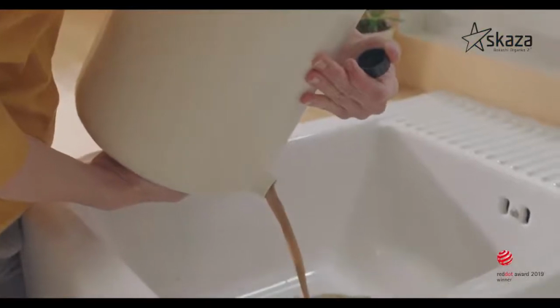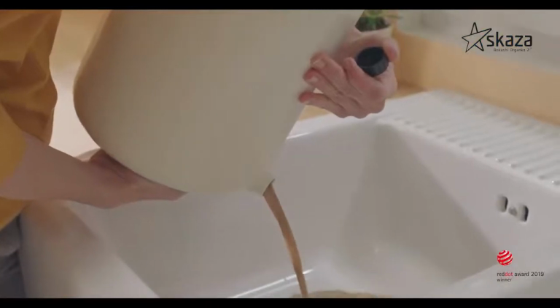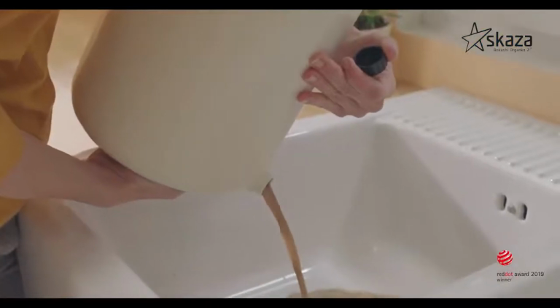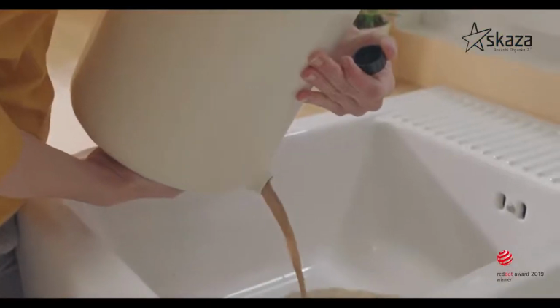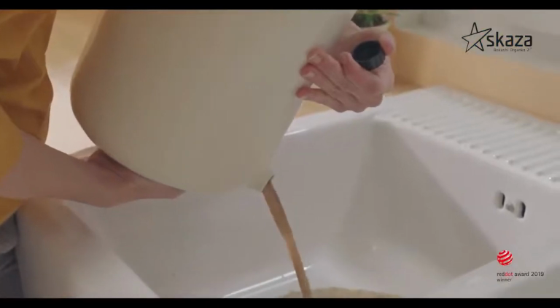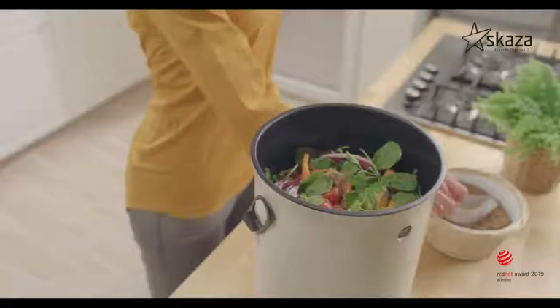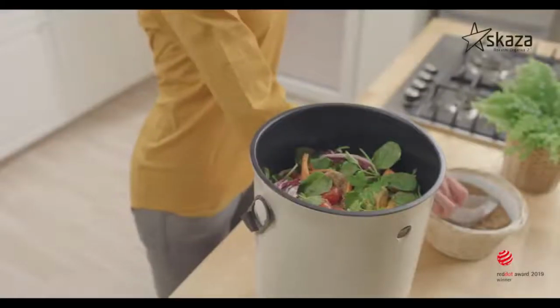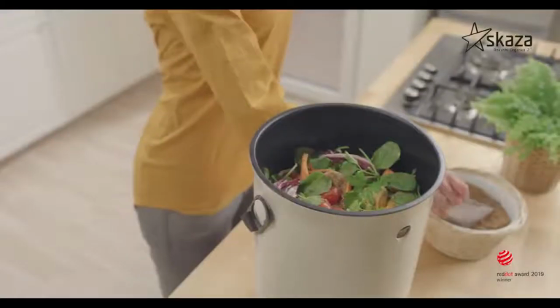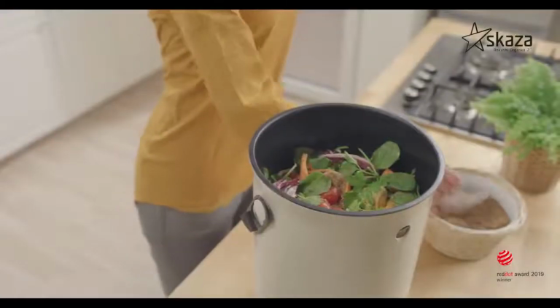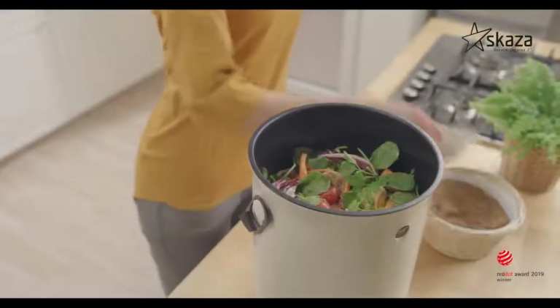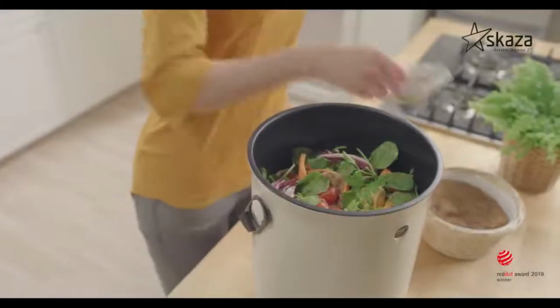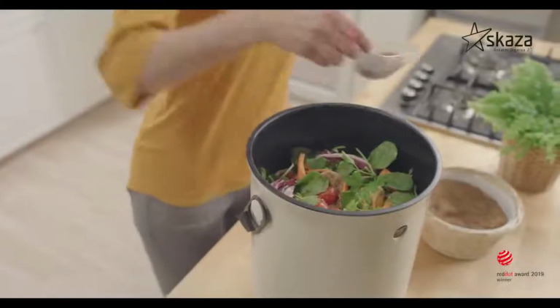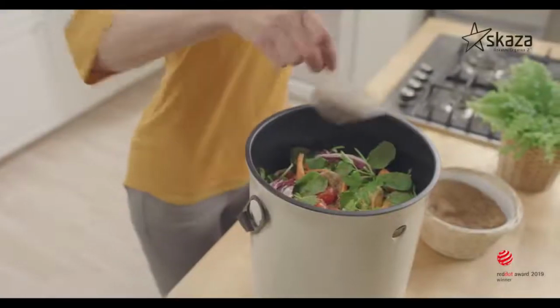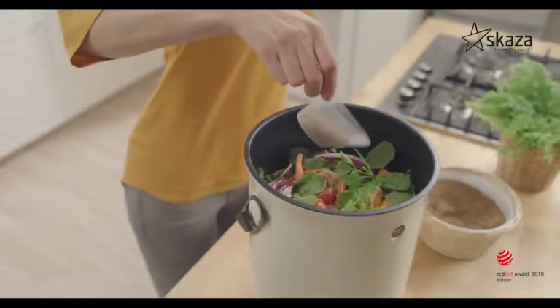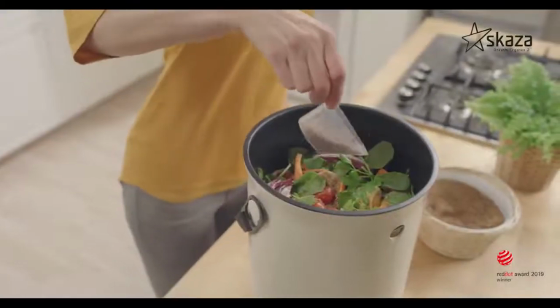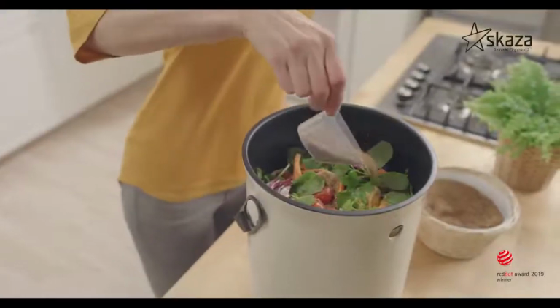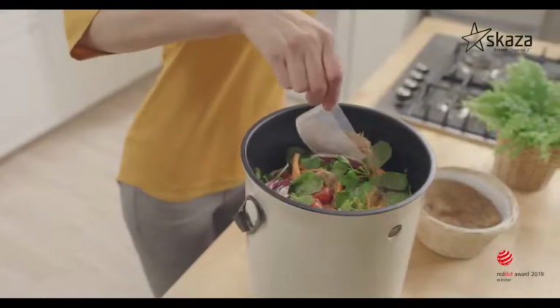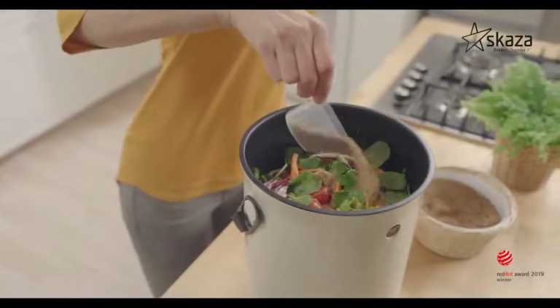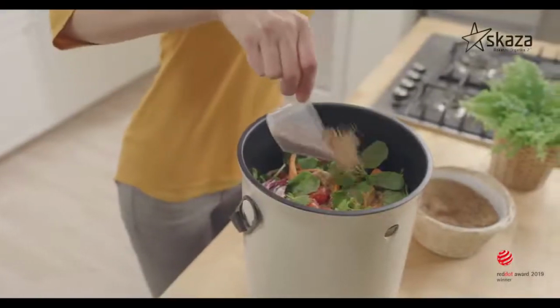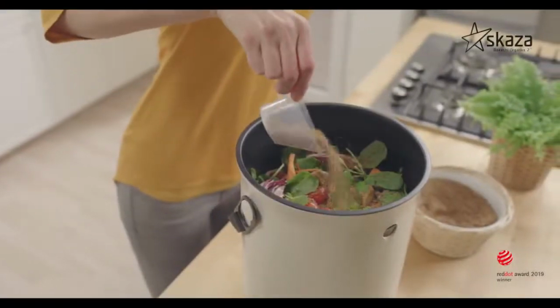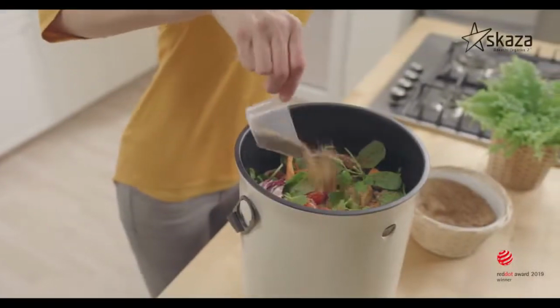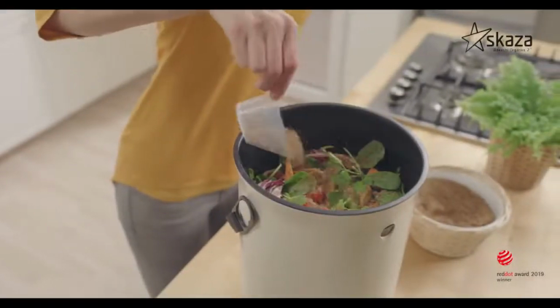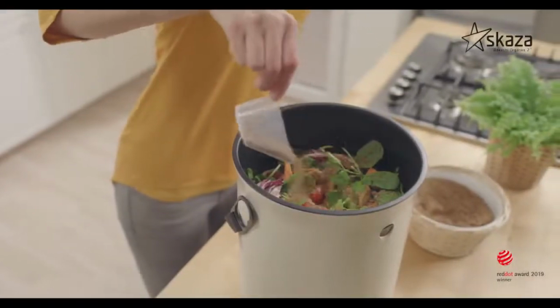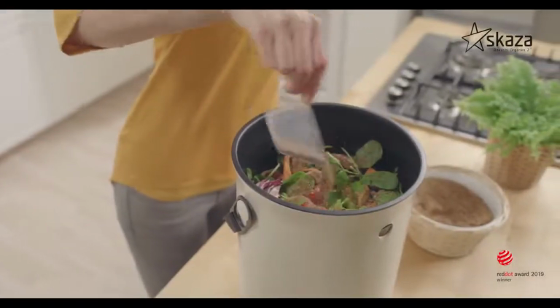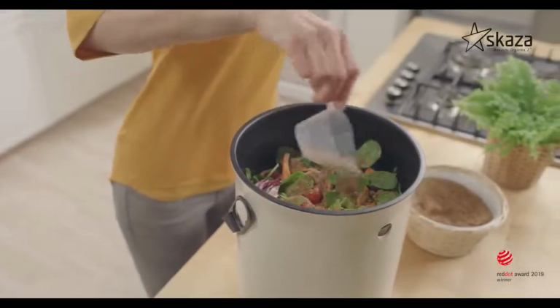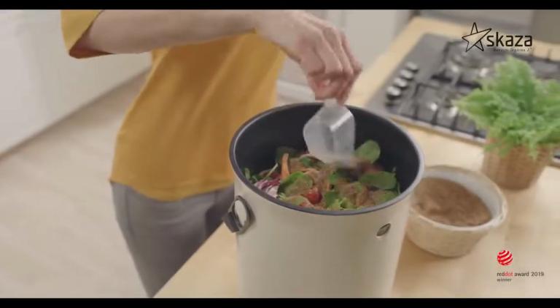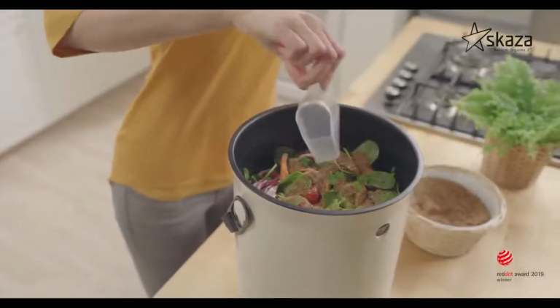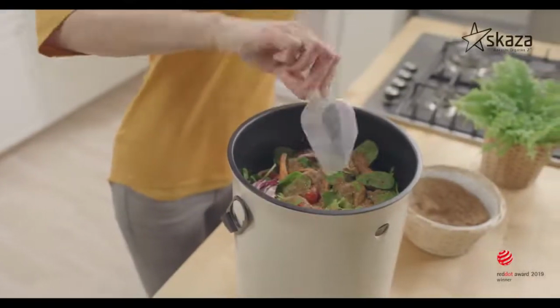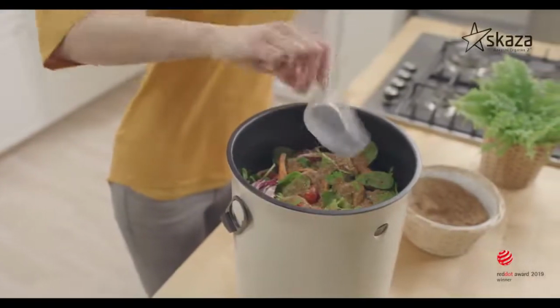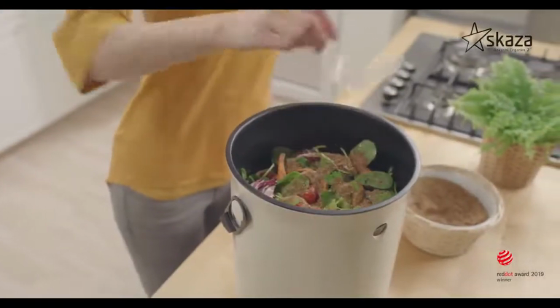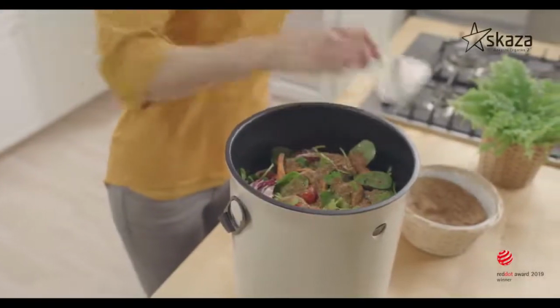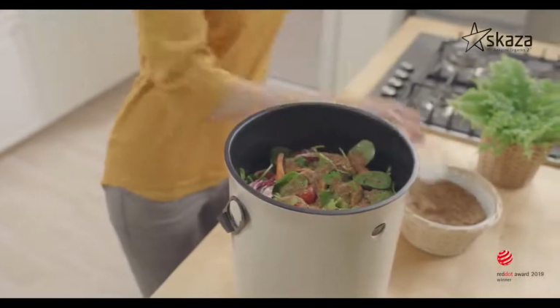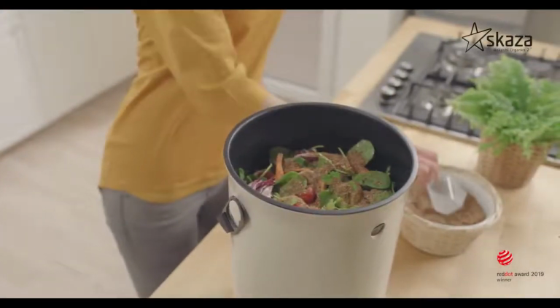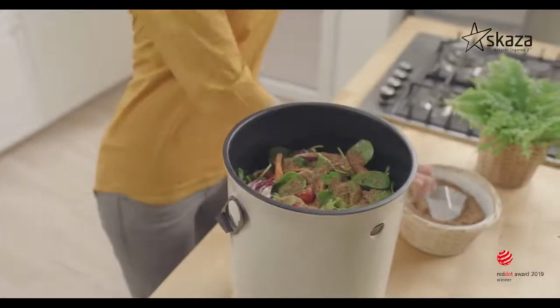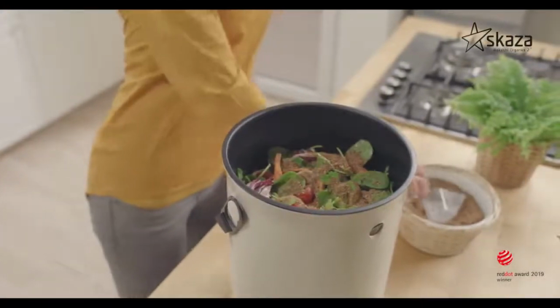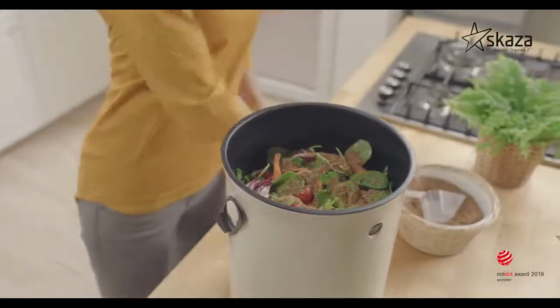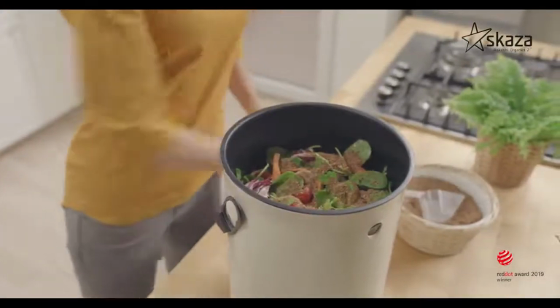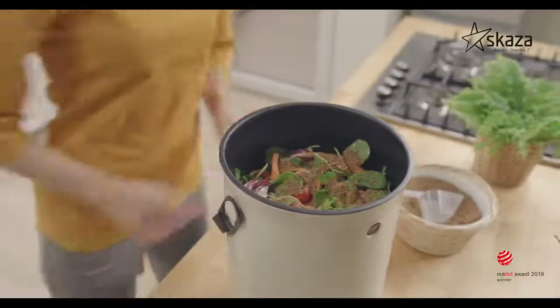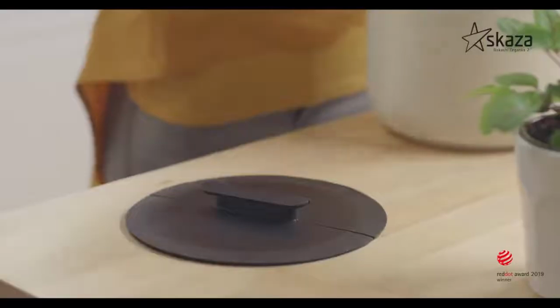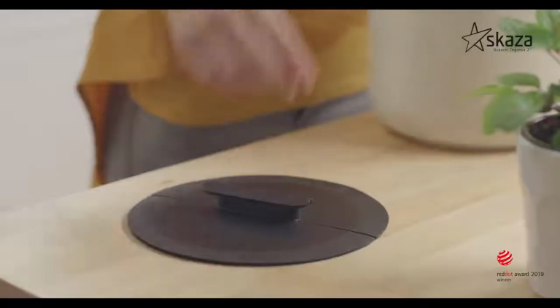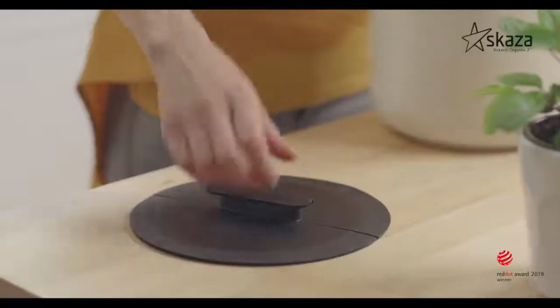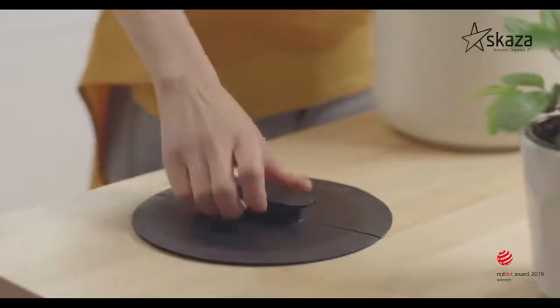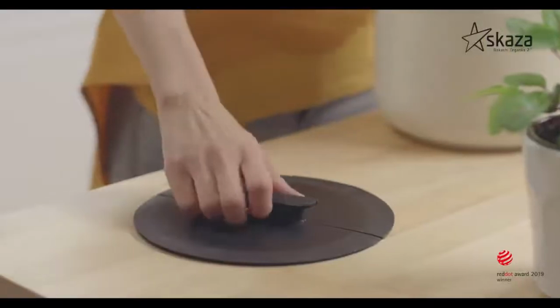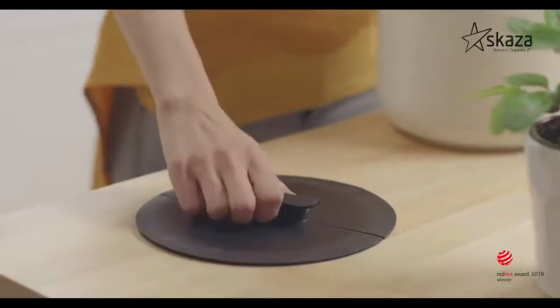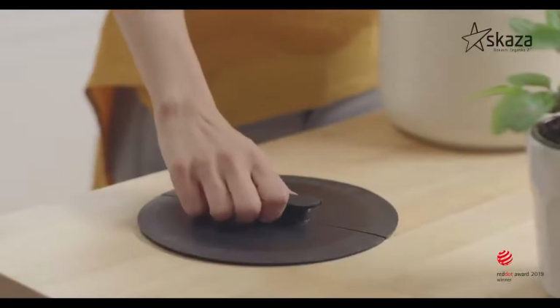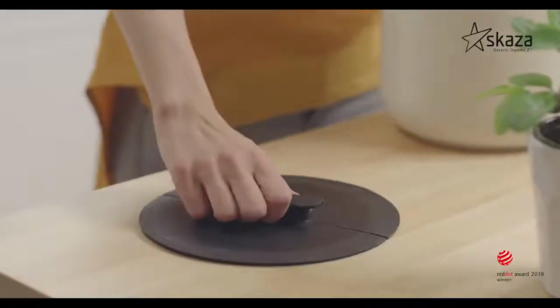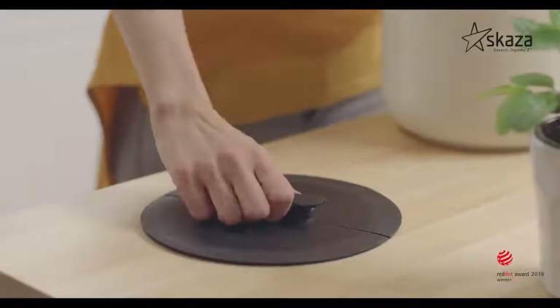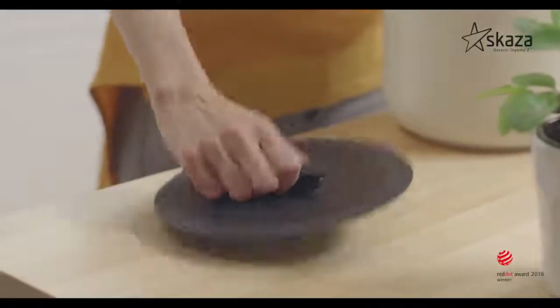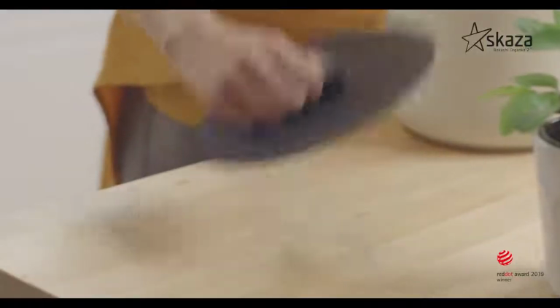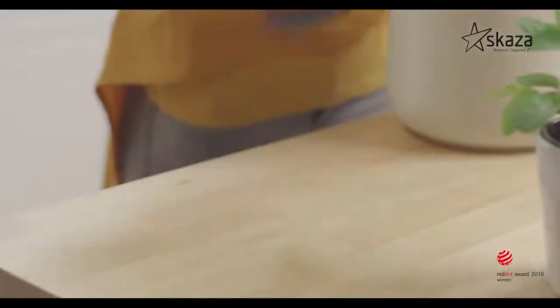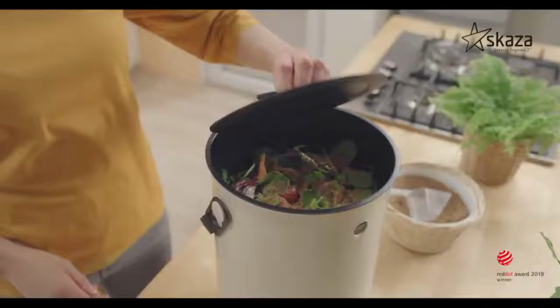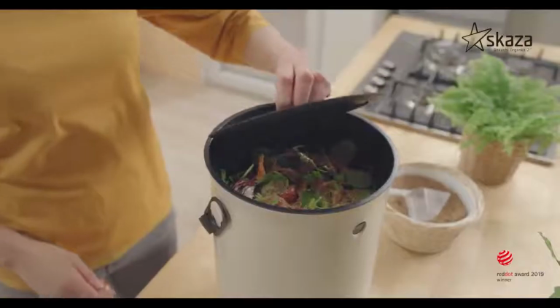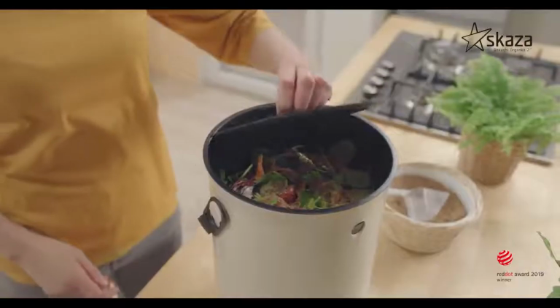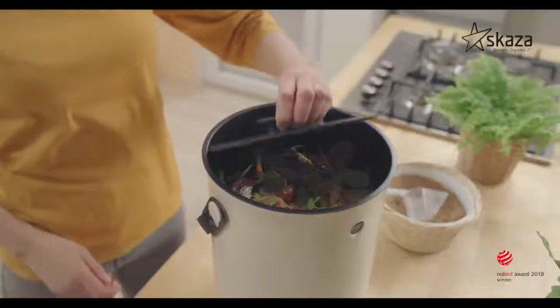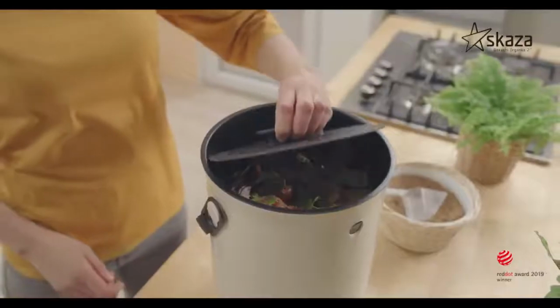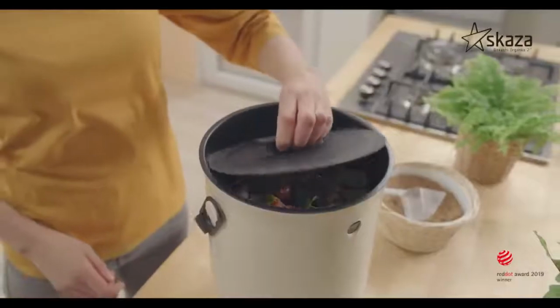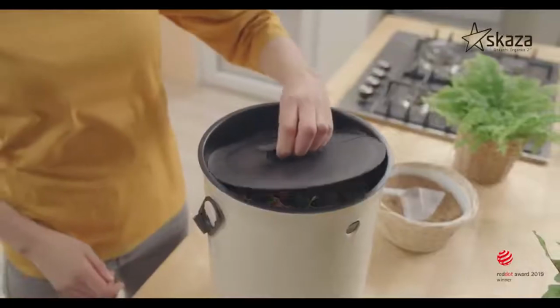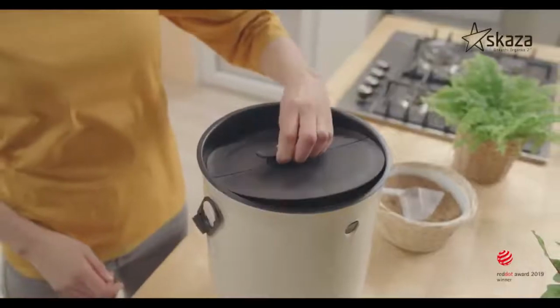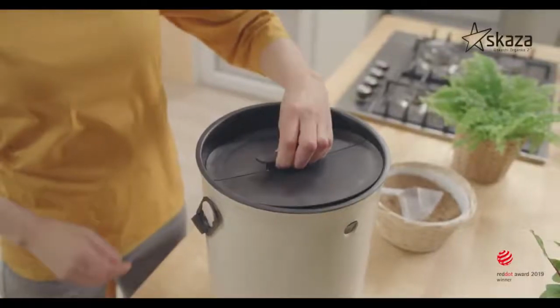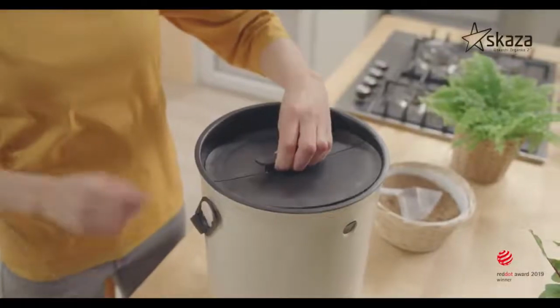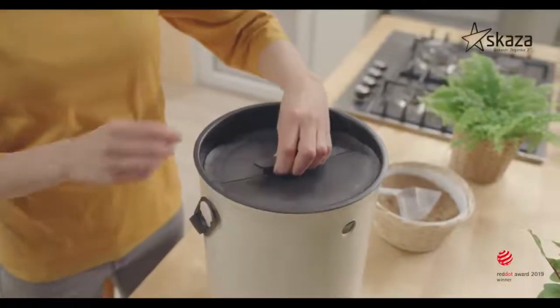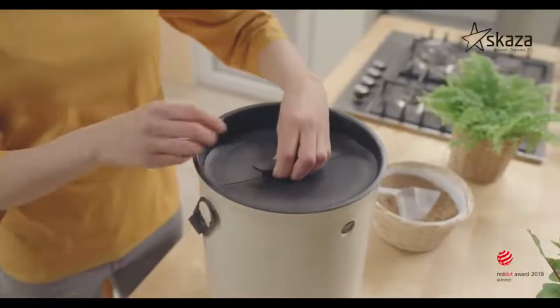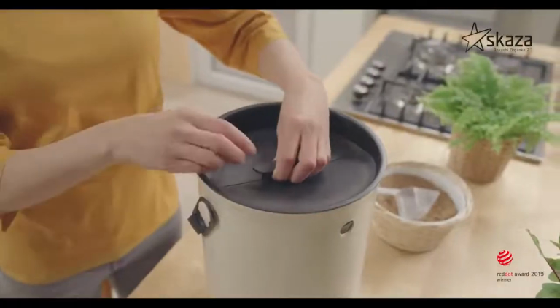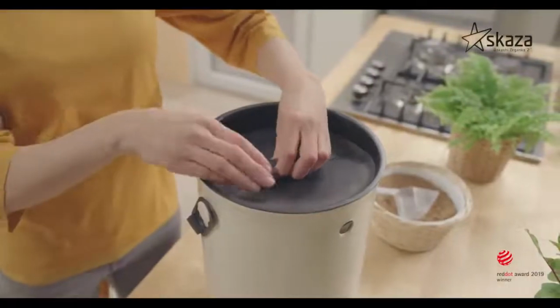When the composter is filled up to 5 cm under the edge, close the contents for 2 weeks to get the compost base.